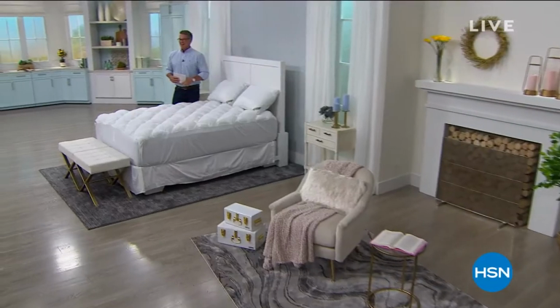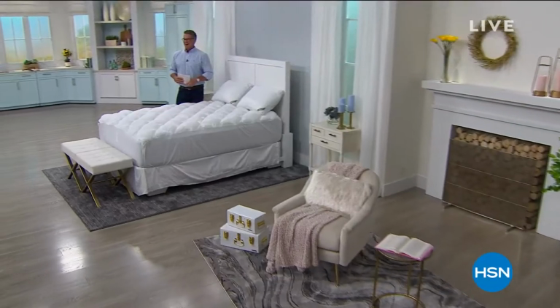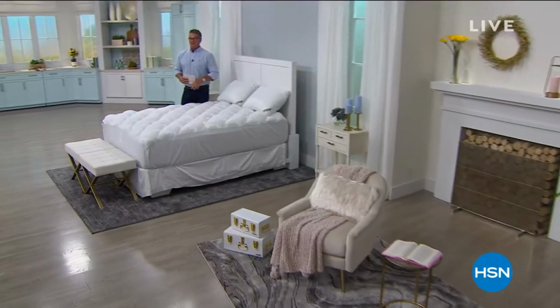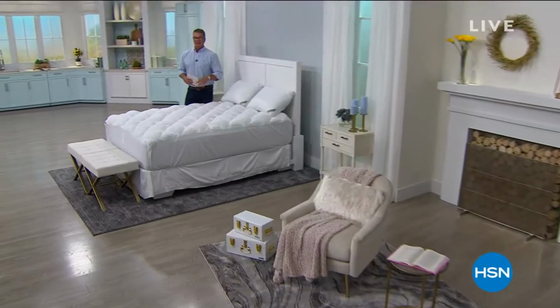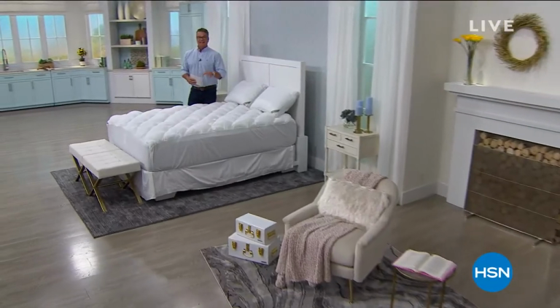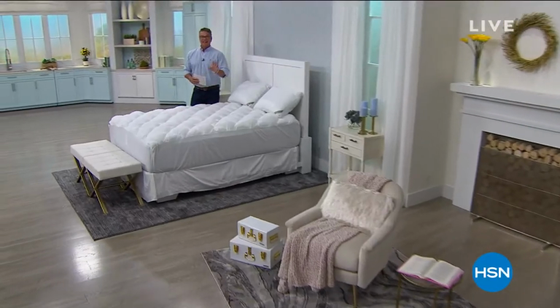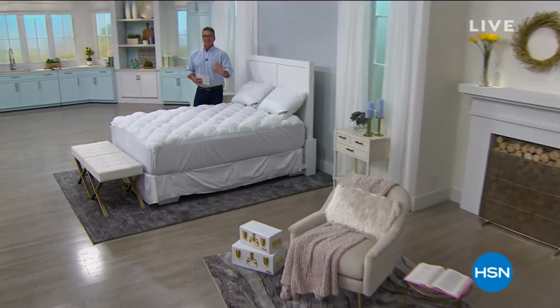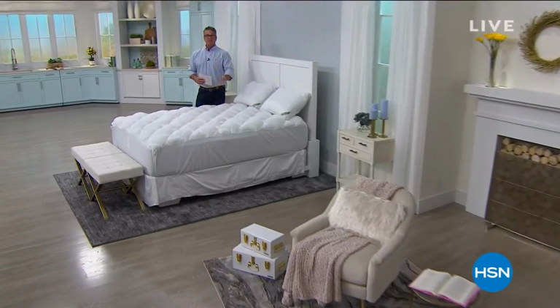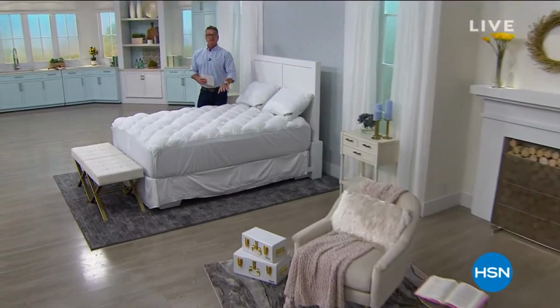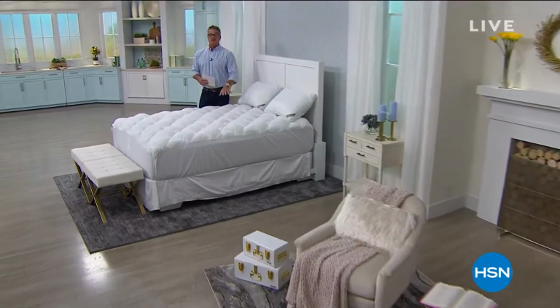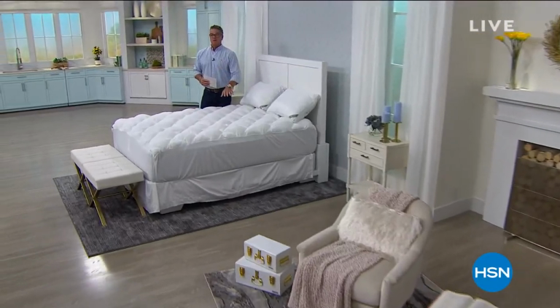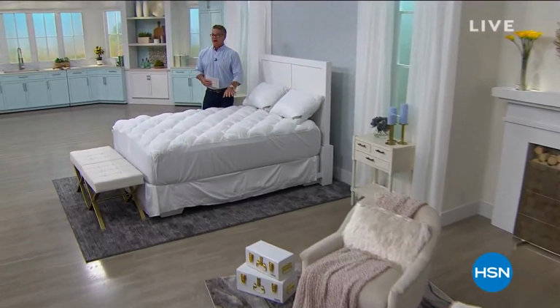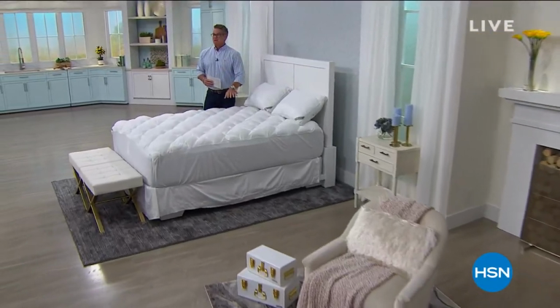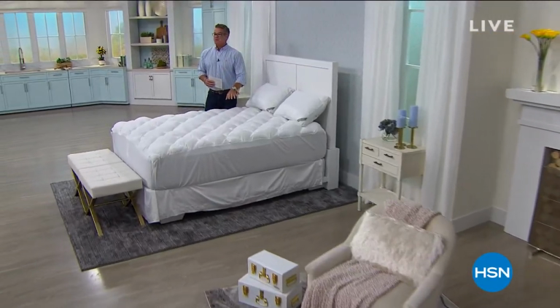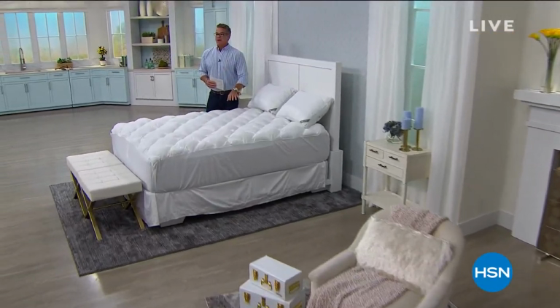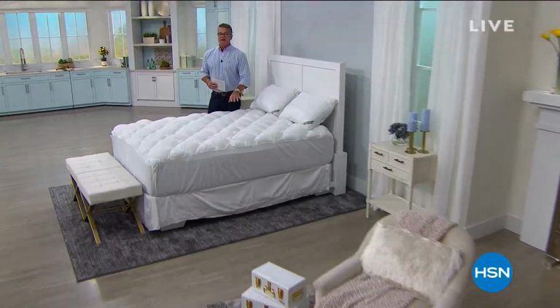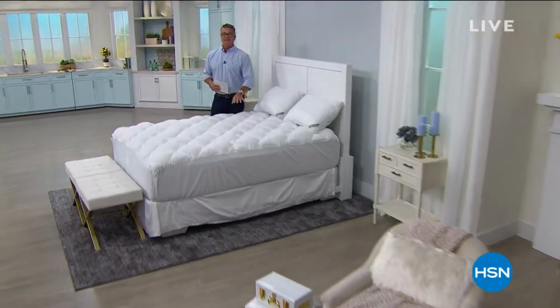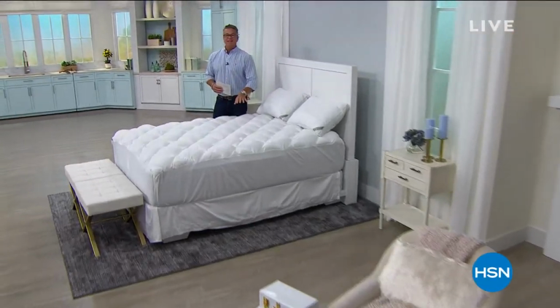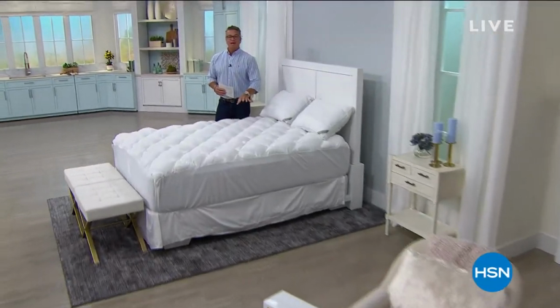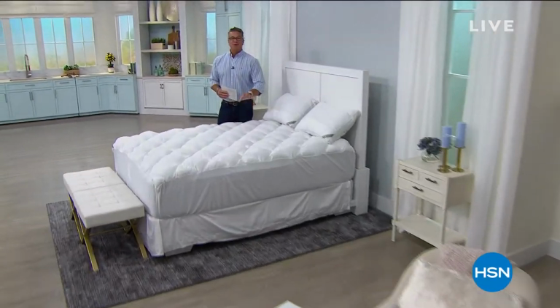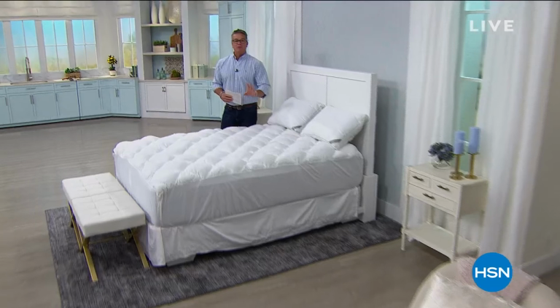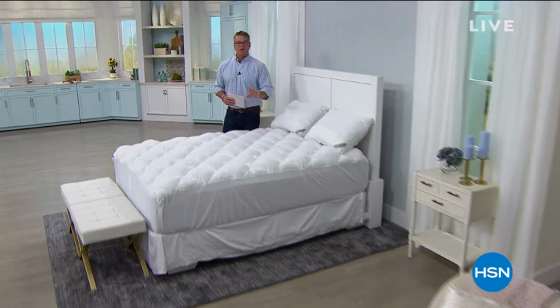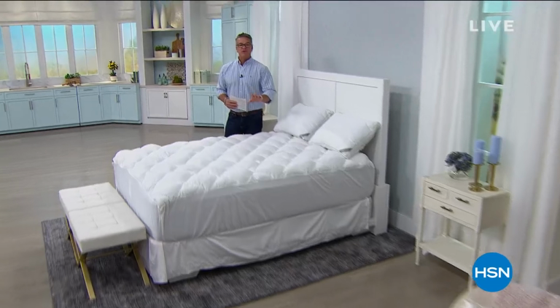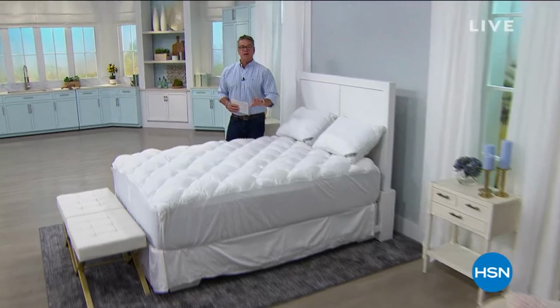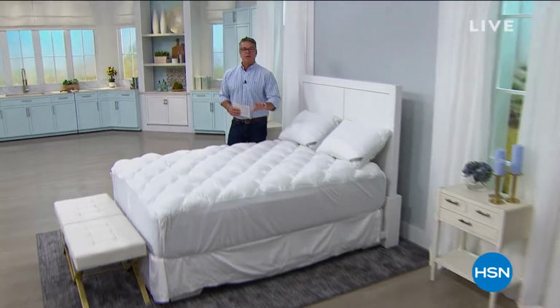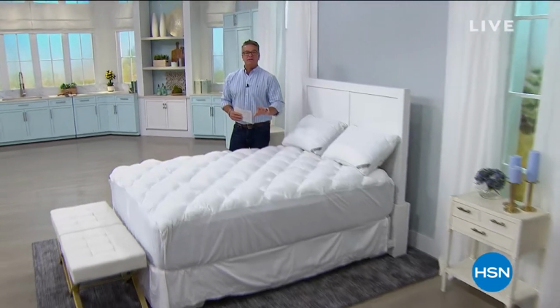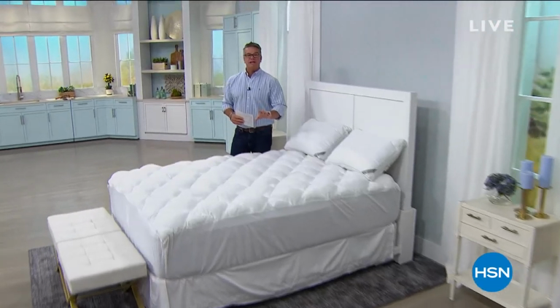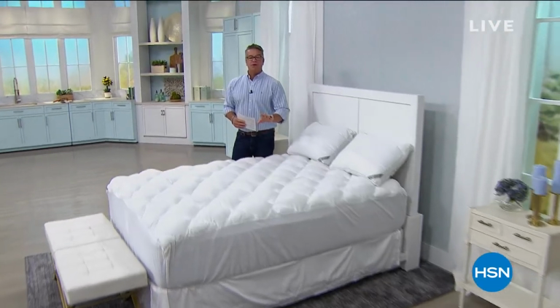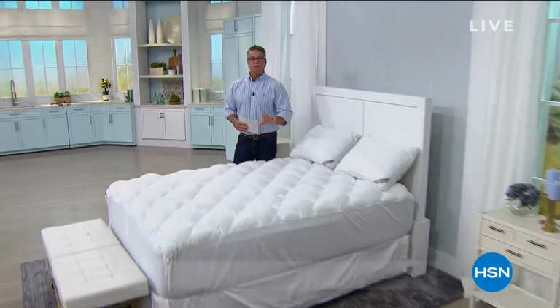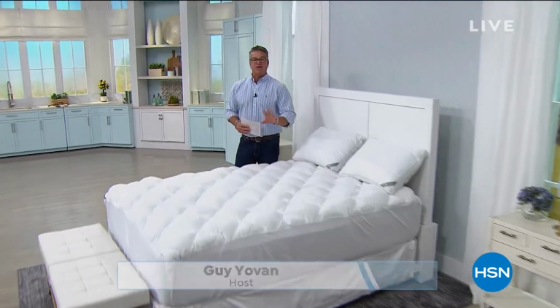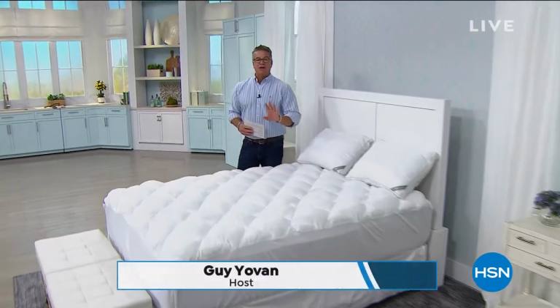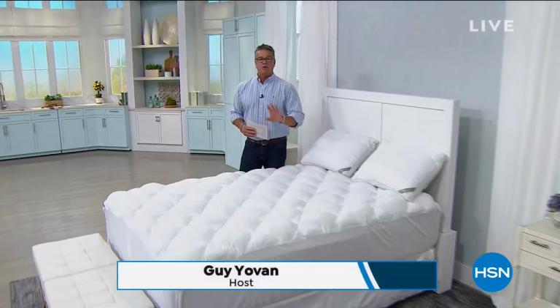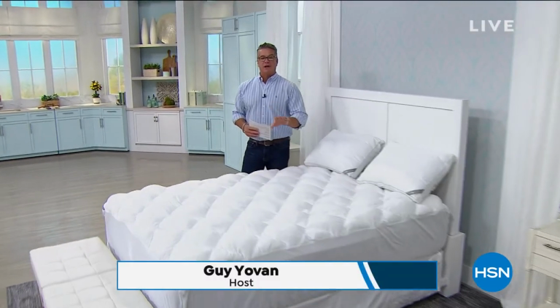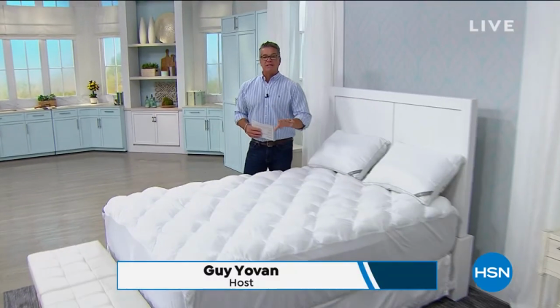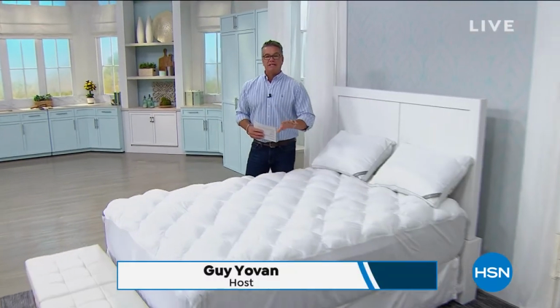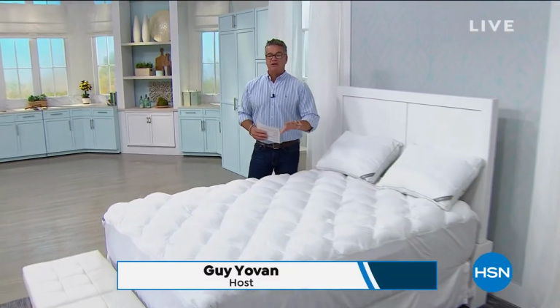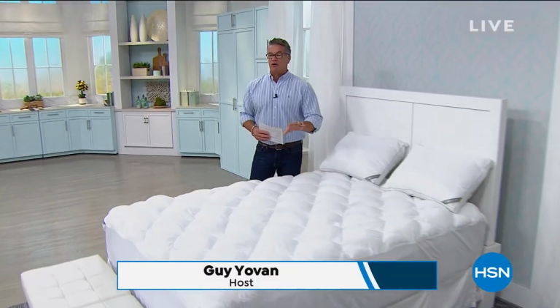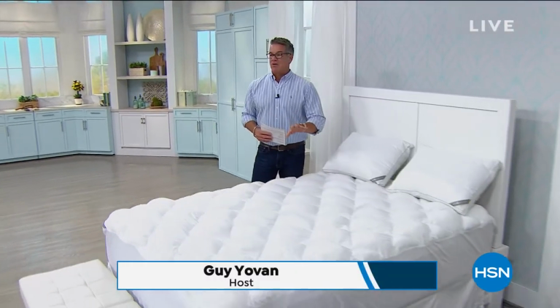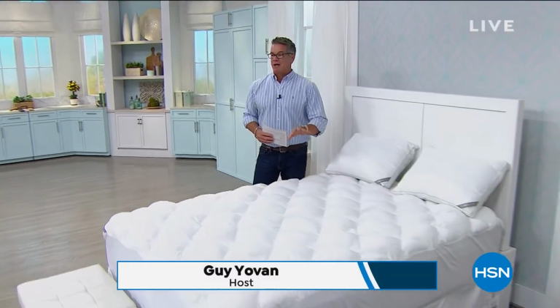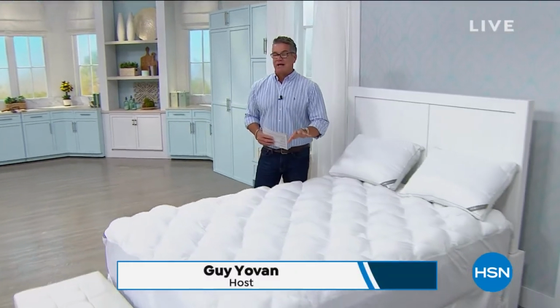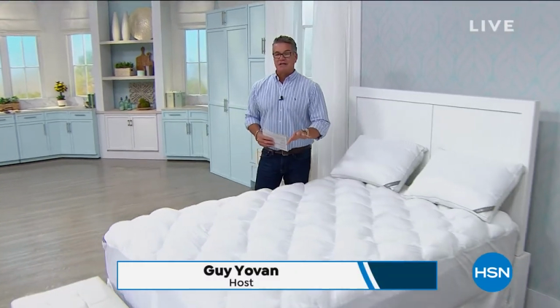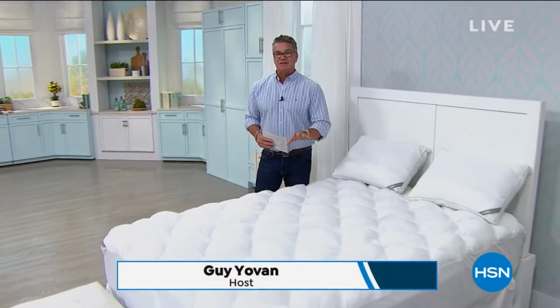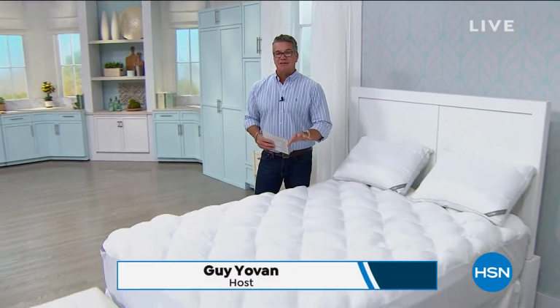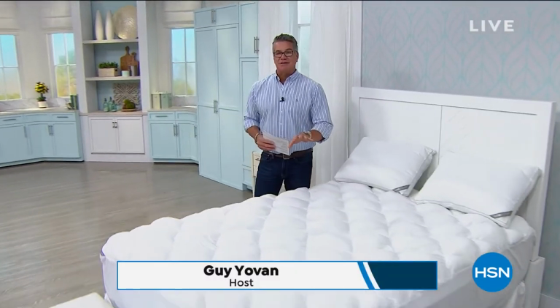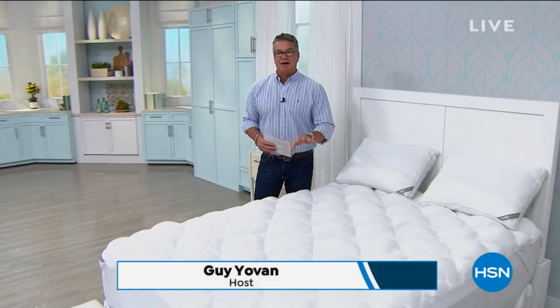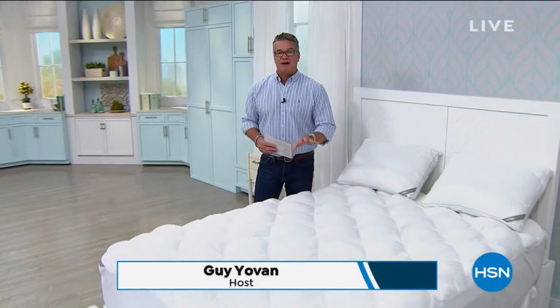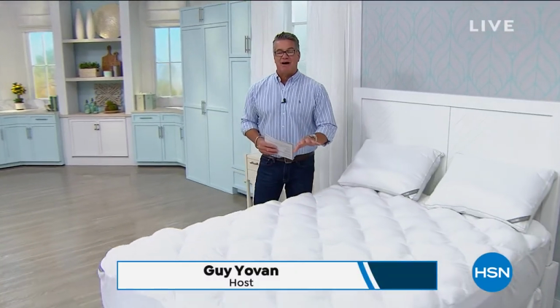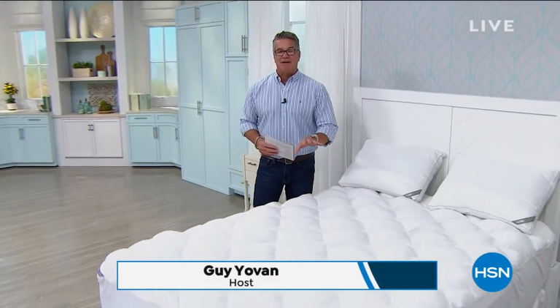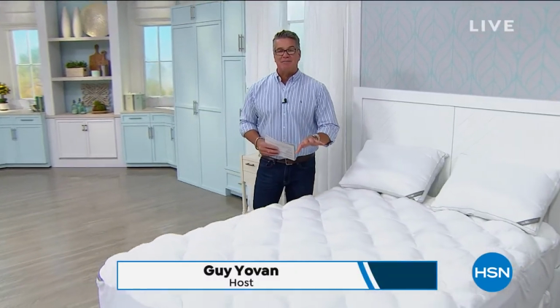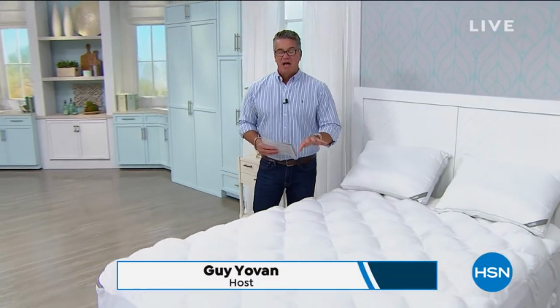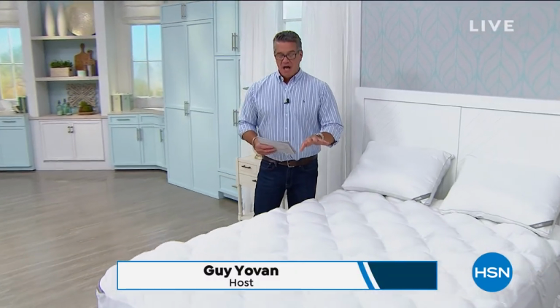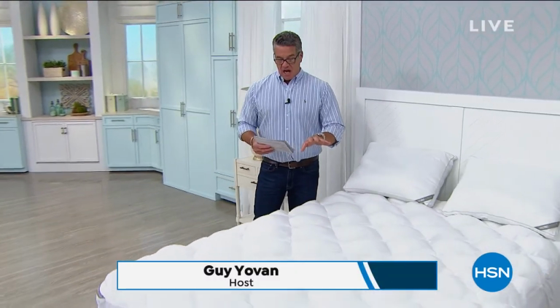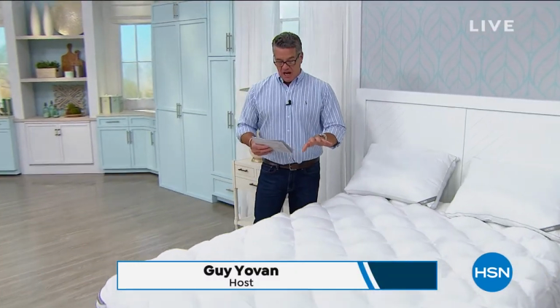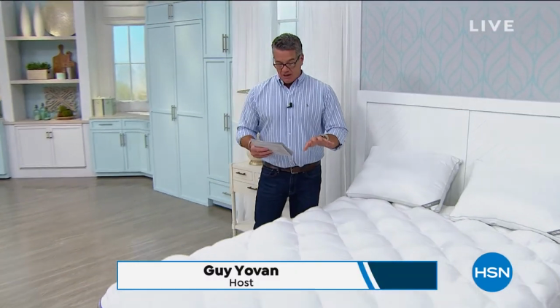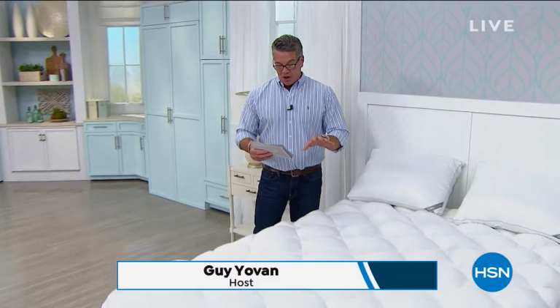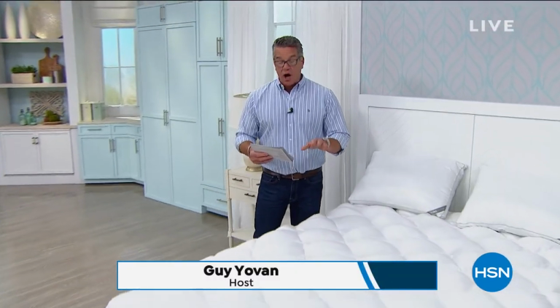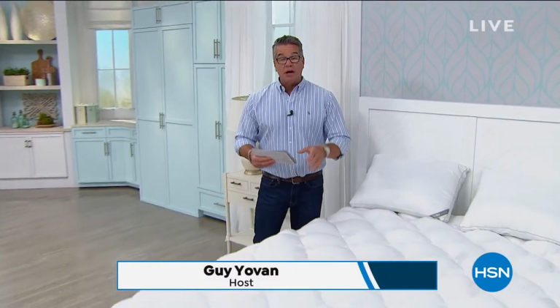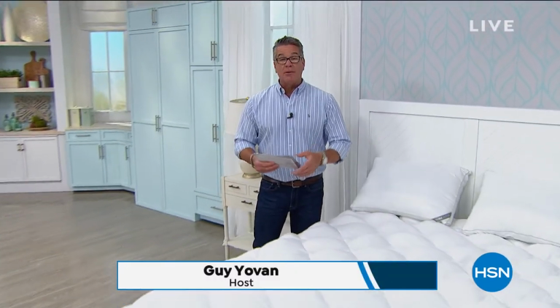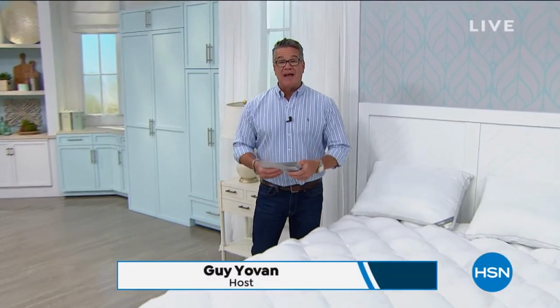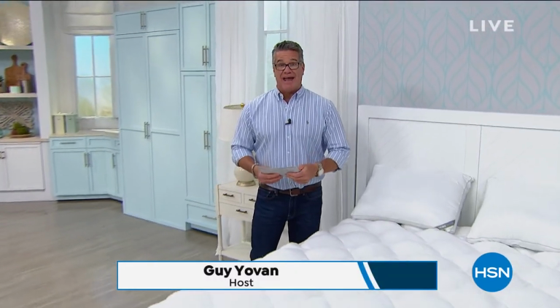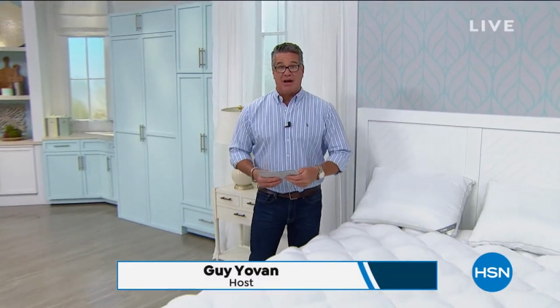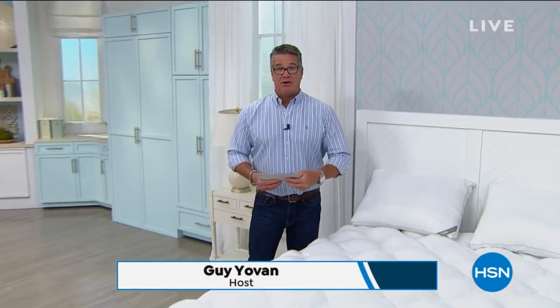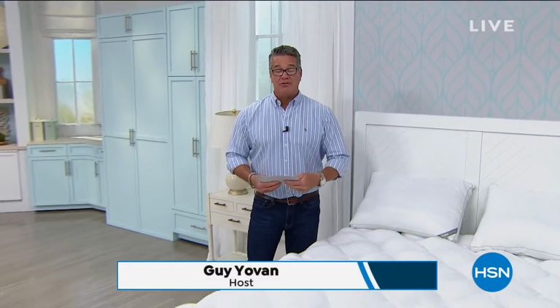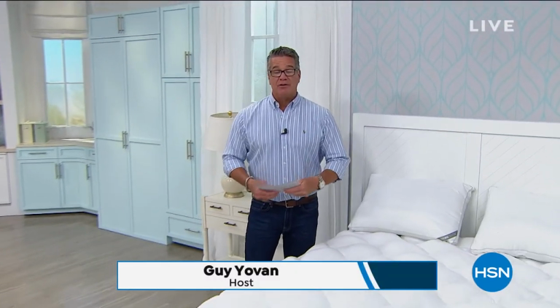We're going to get to this beautiful mattress pad in a sec, but first there's a great deal going on at HSN.com on our huggable hangers.